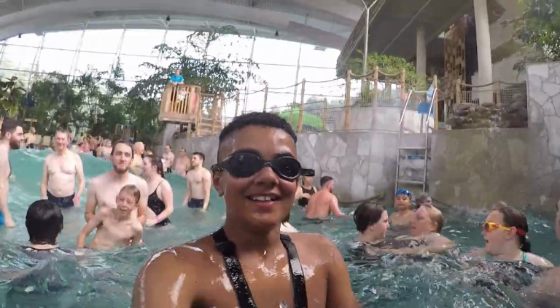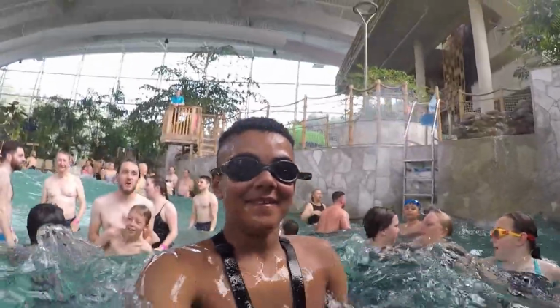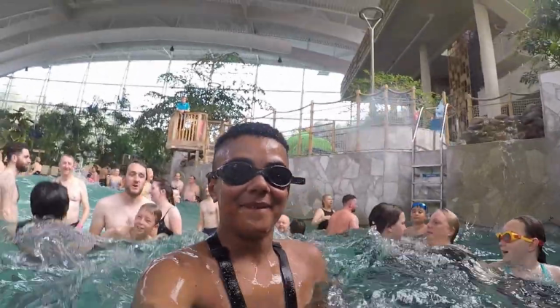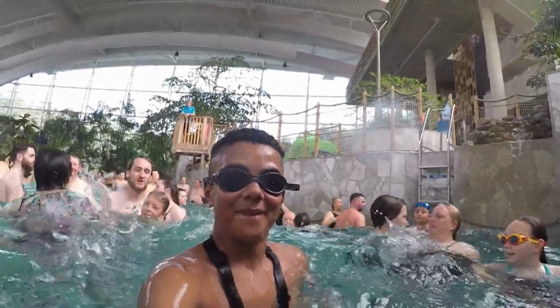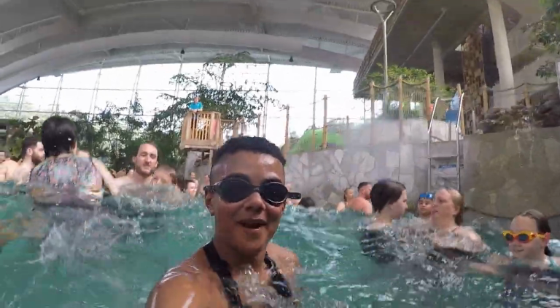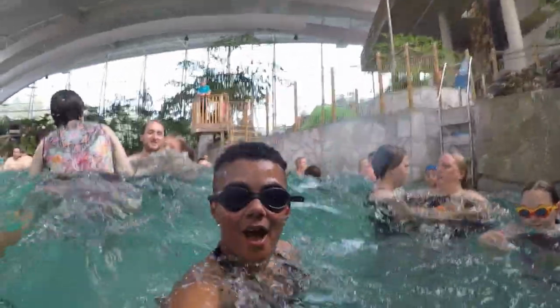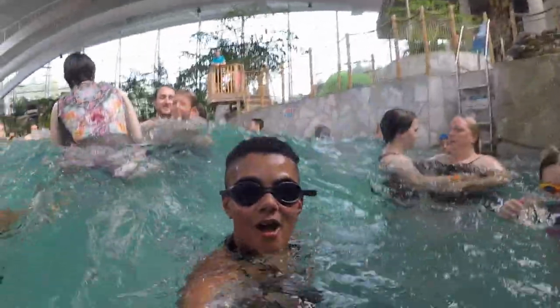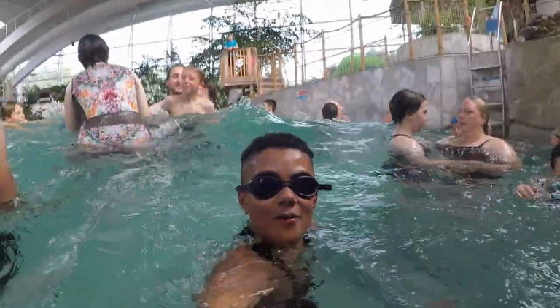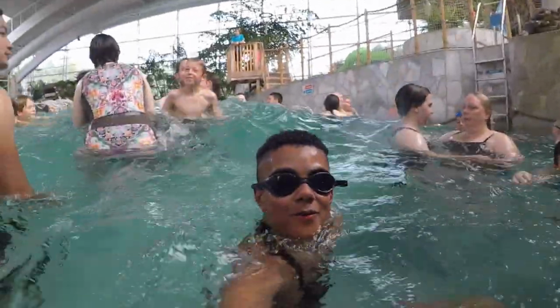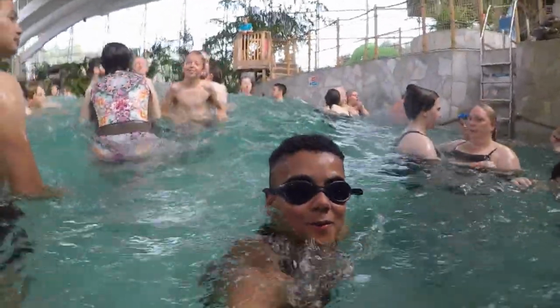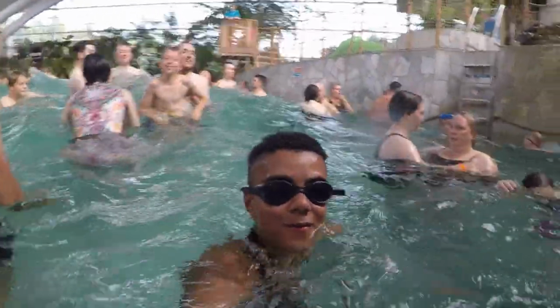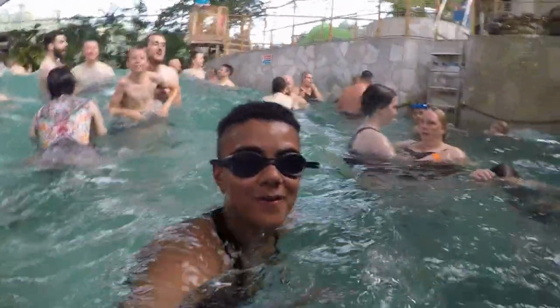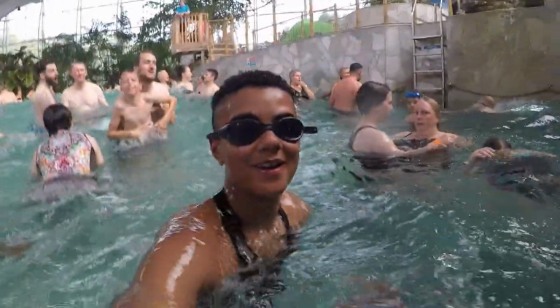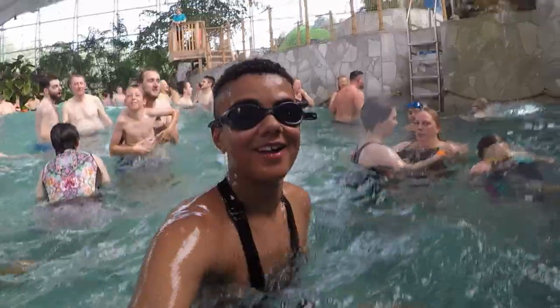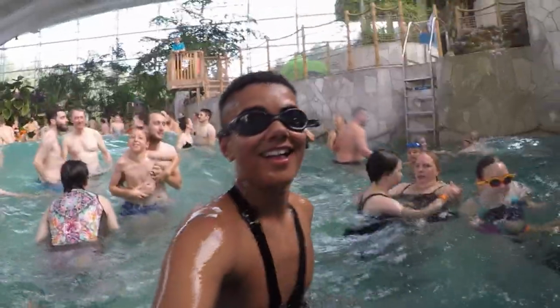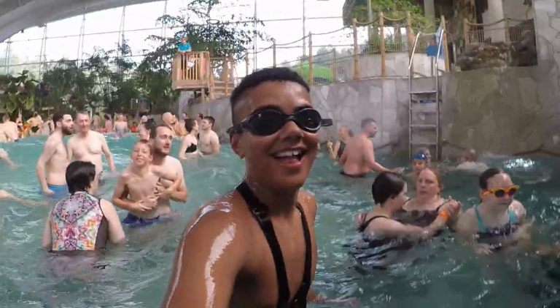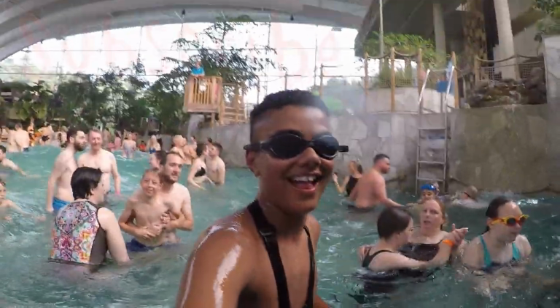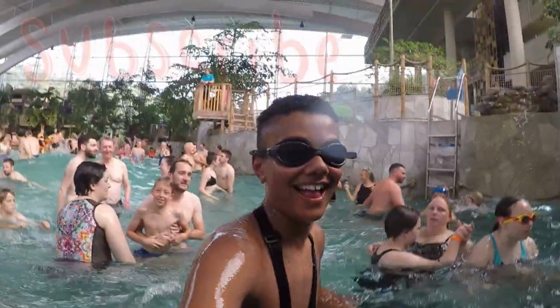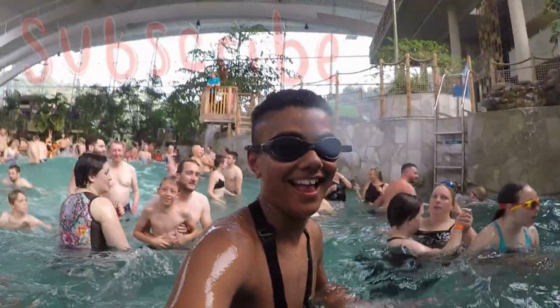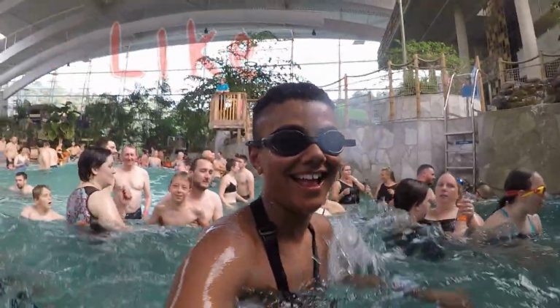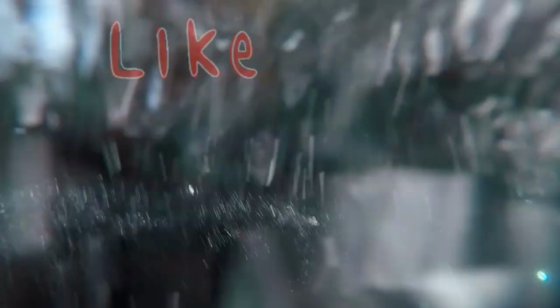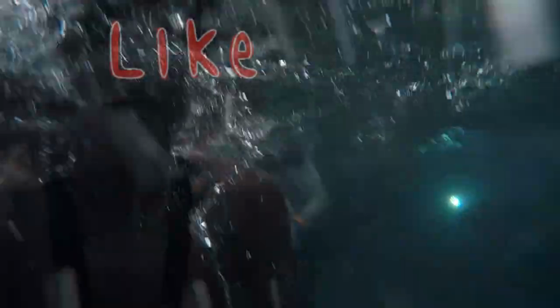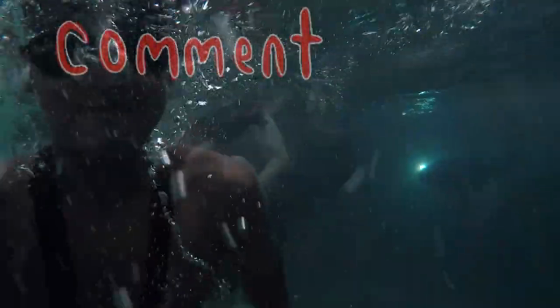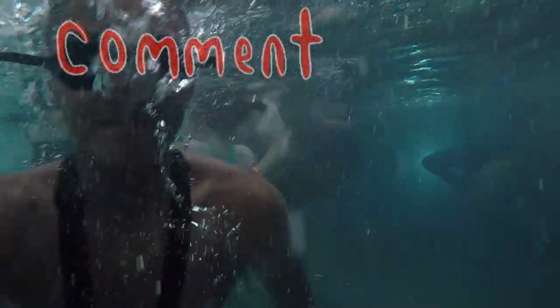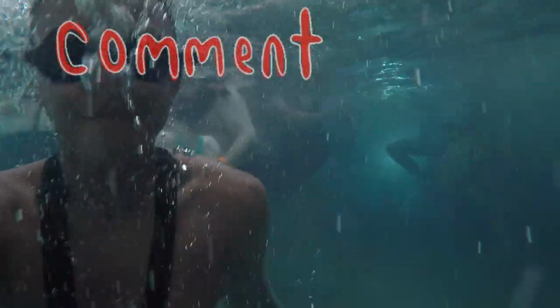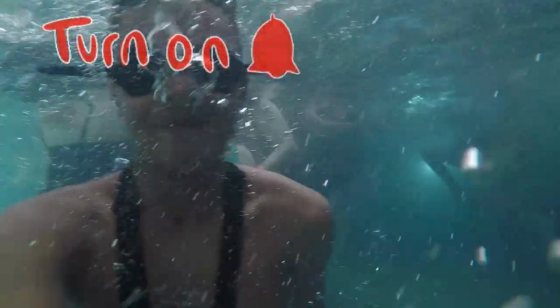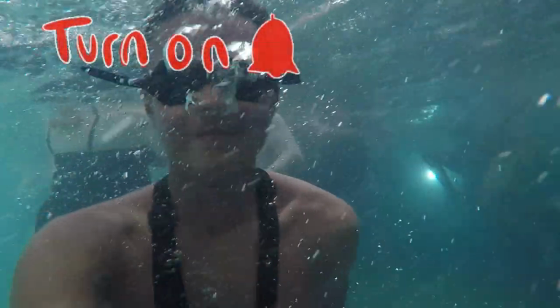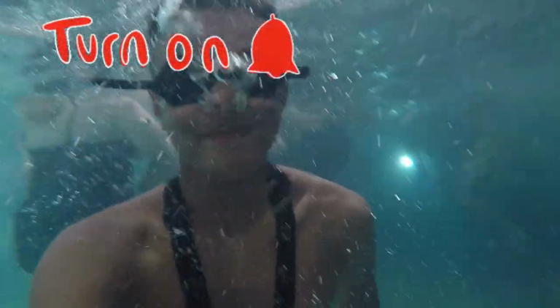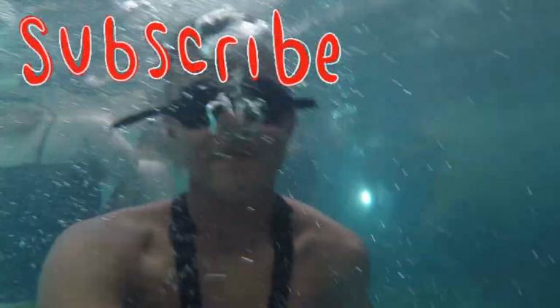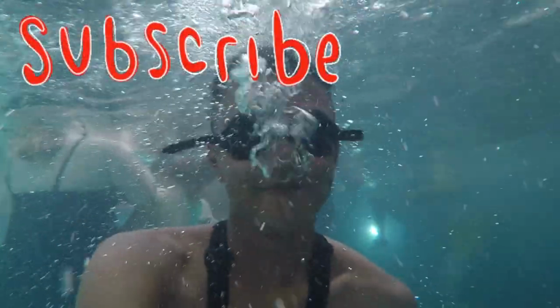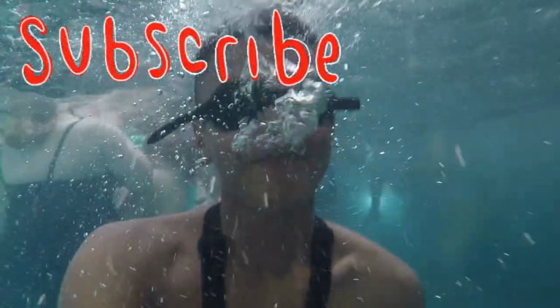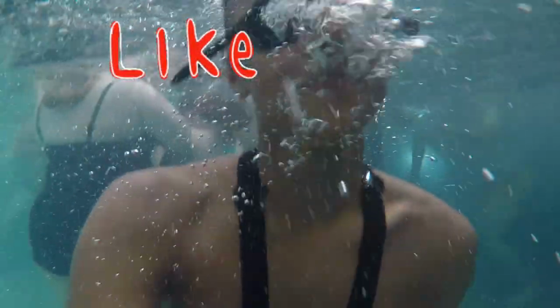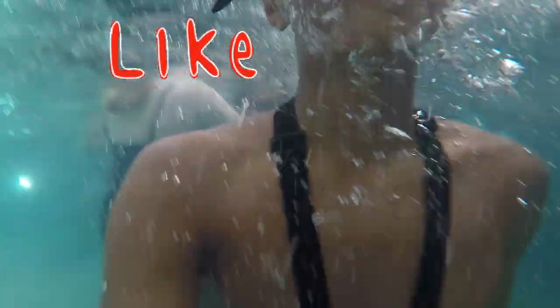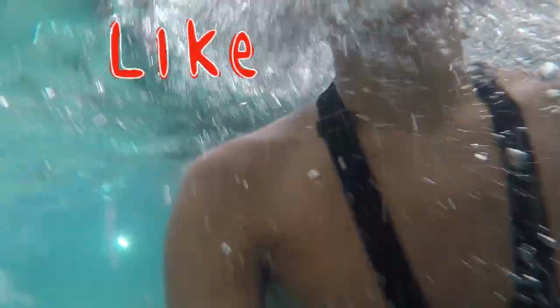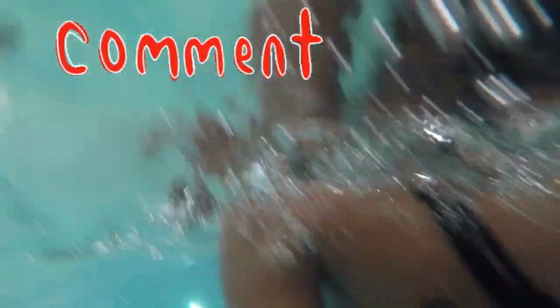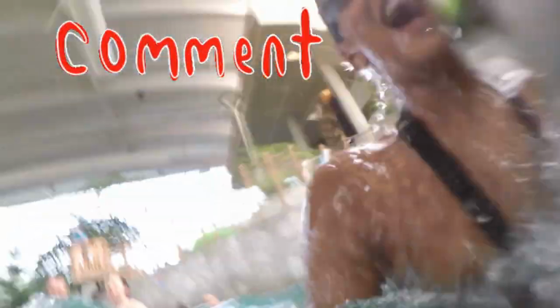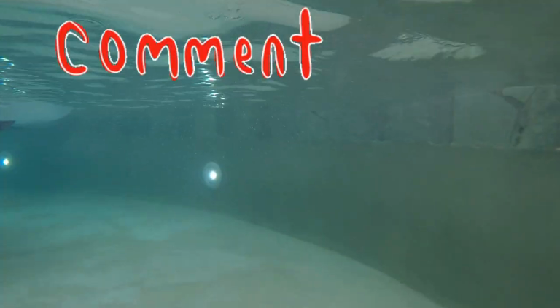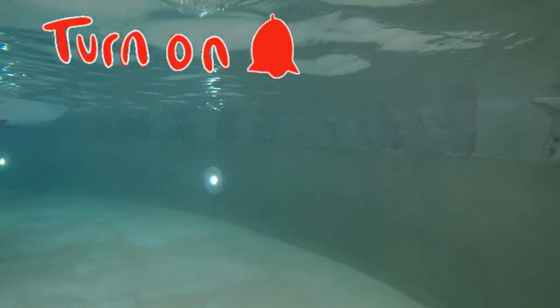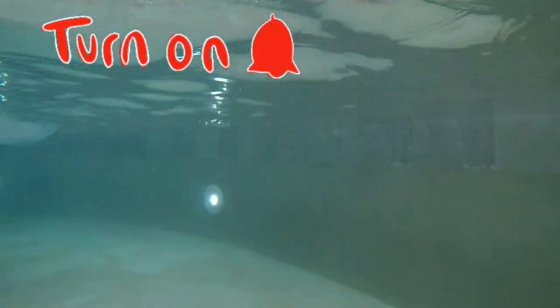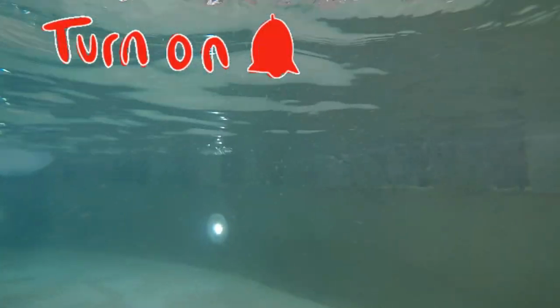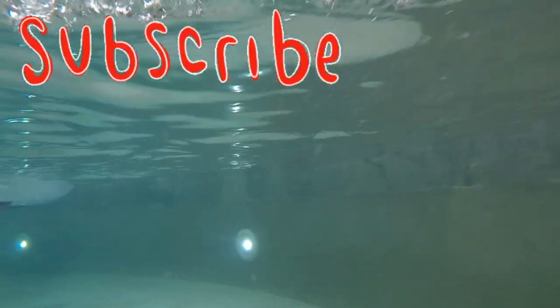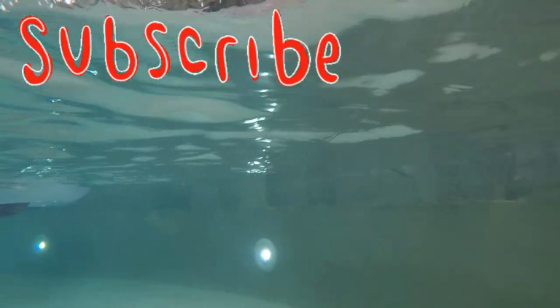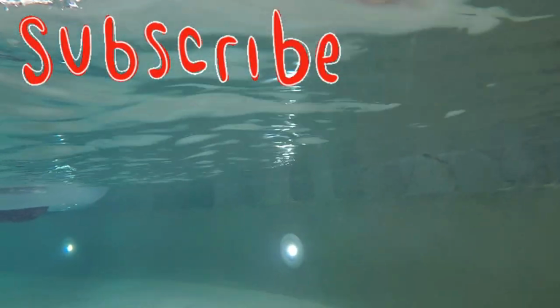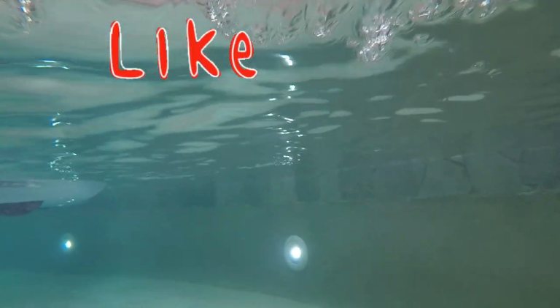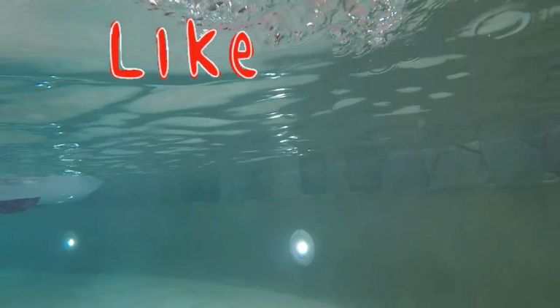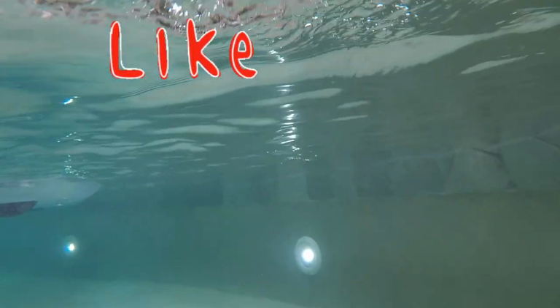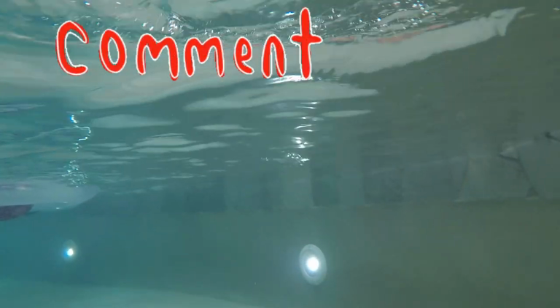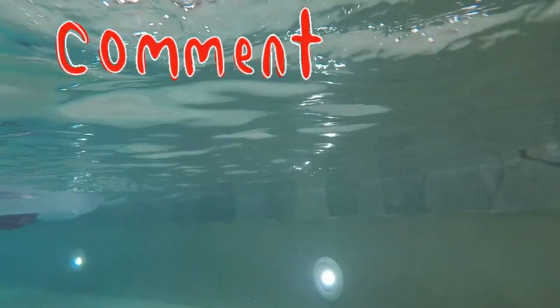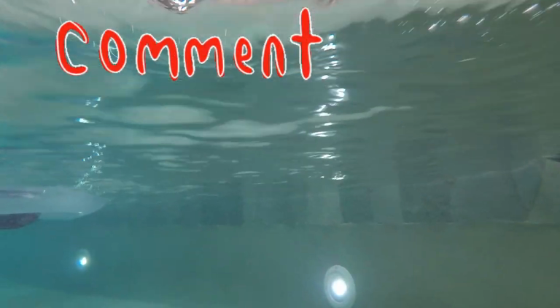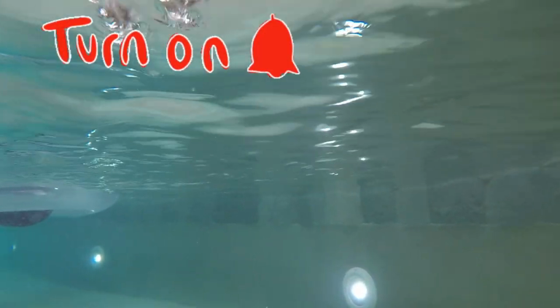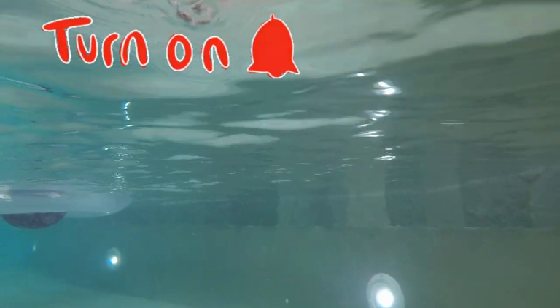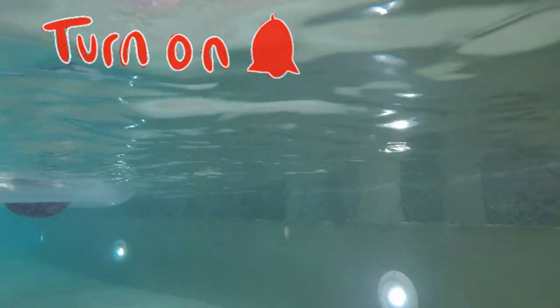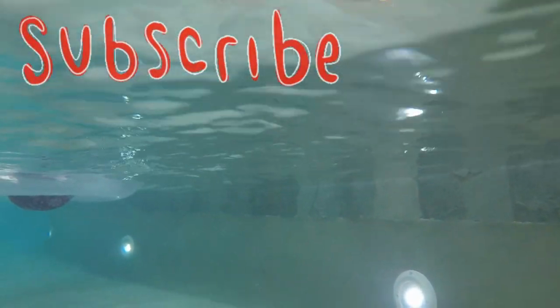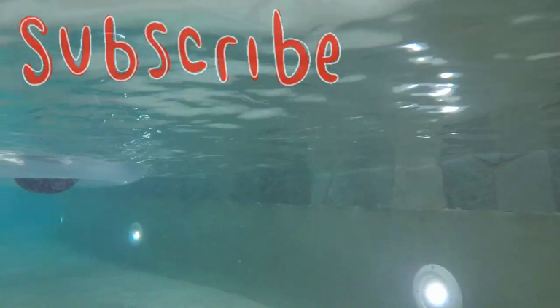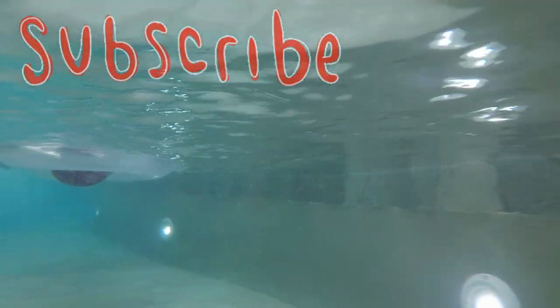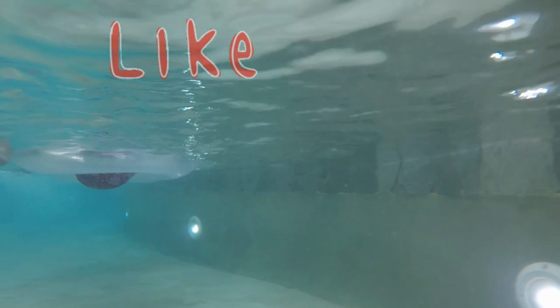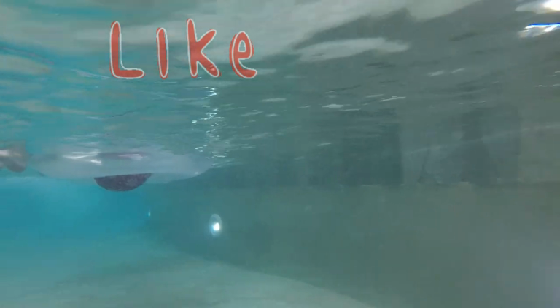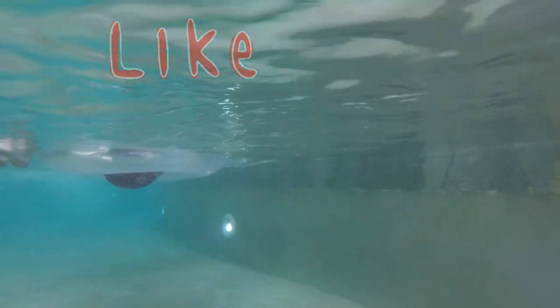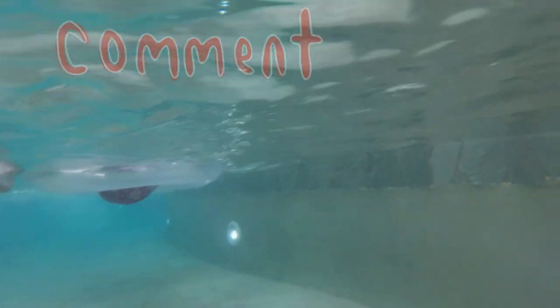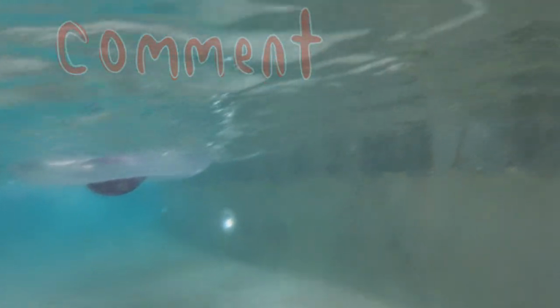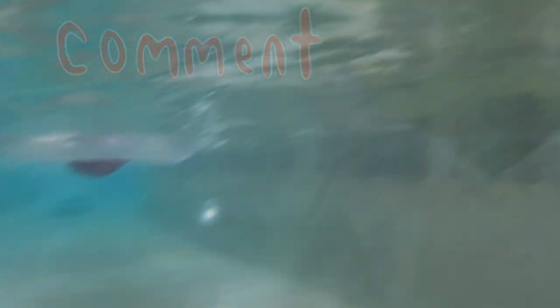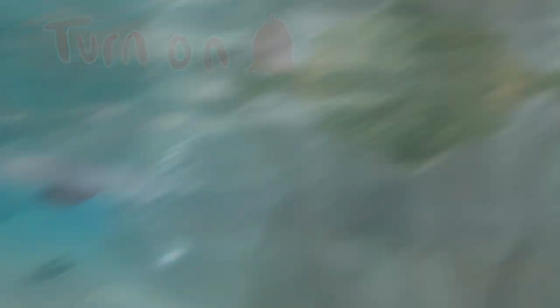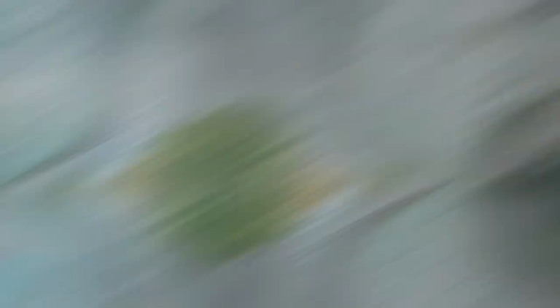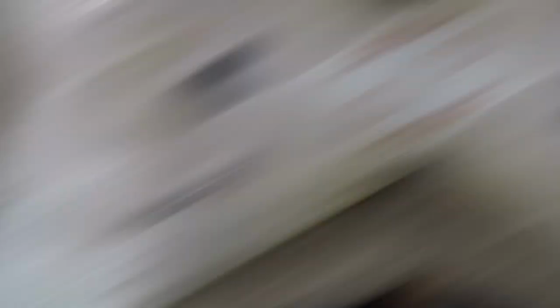But before I do that, if you haven't subscribed, why not? I make theme park content every week for you to enjoy, and with all that said, let's get straight into the video.